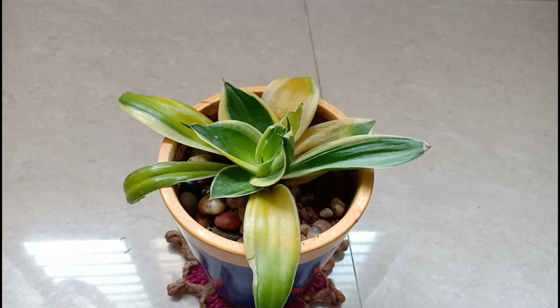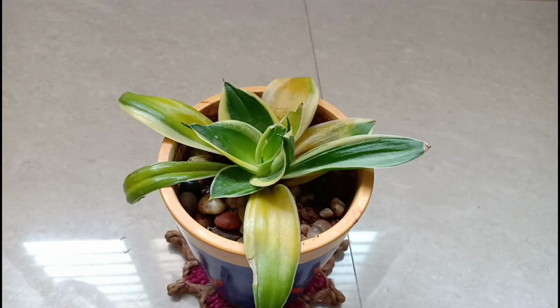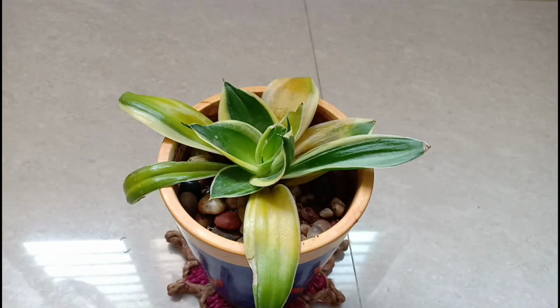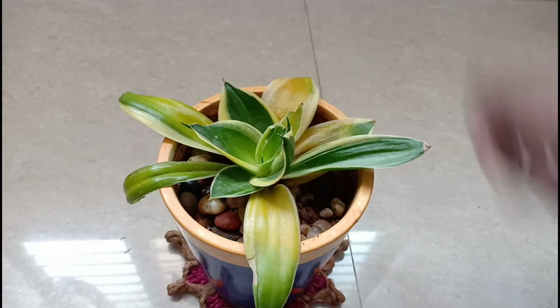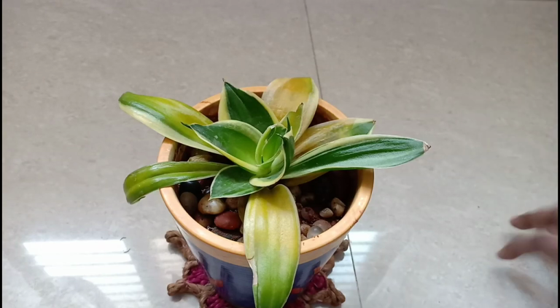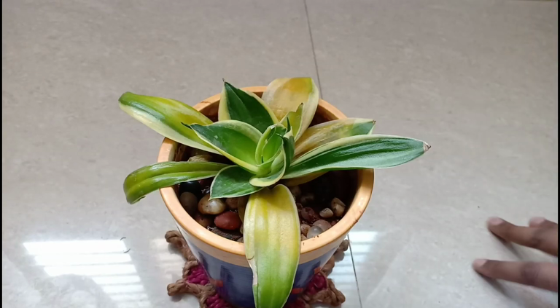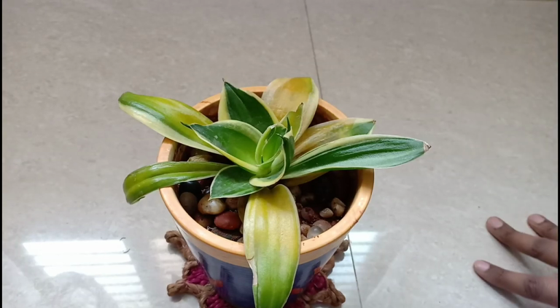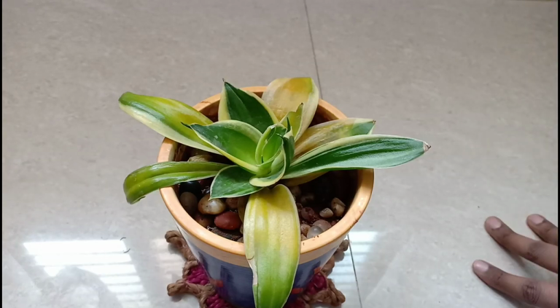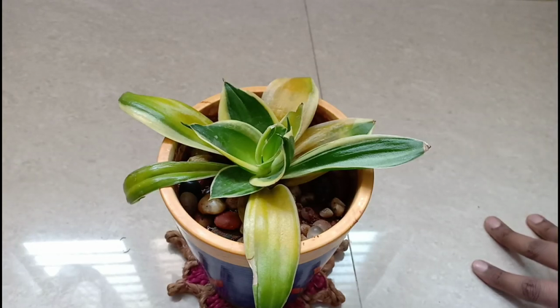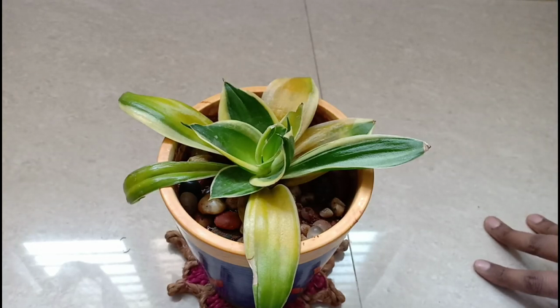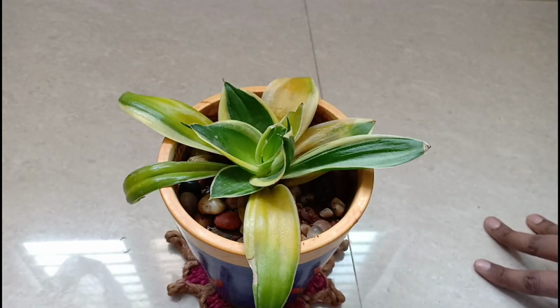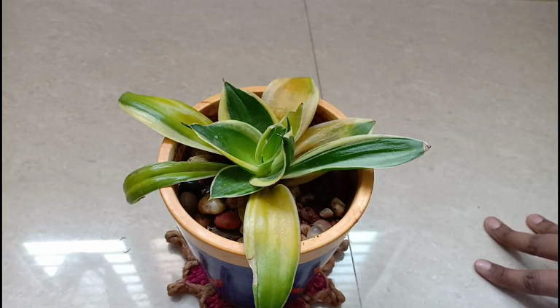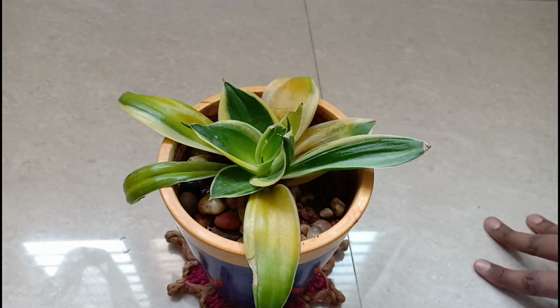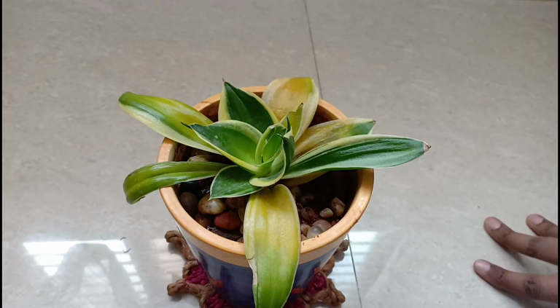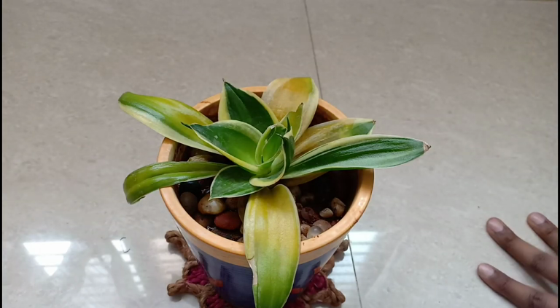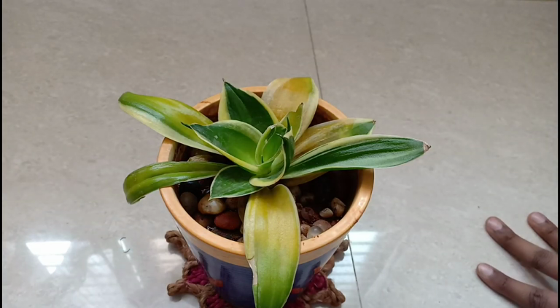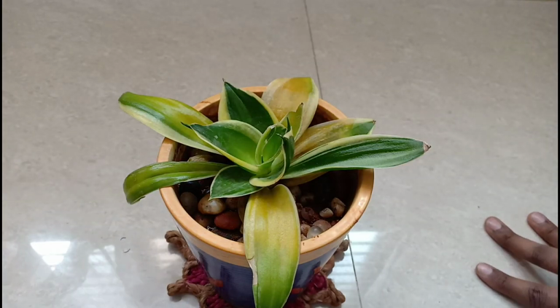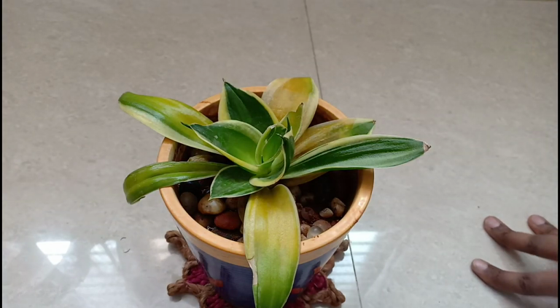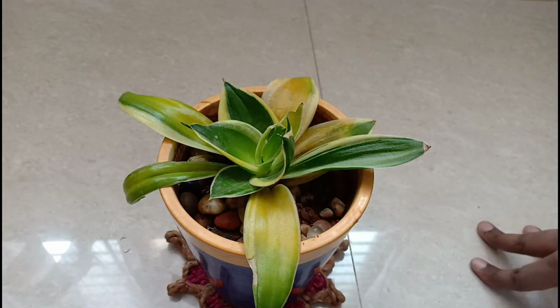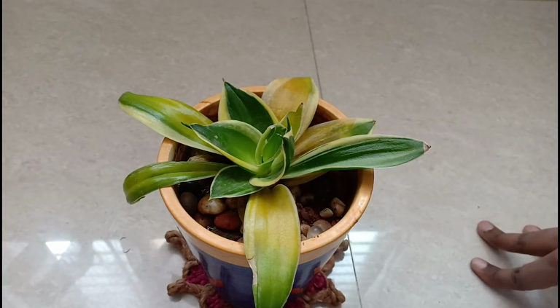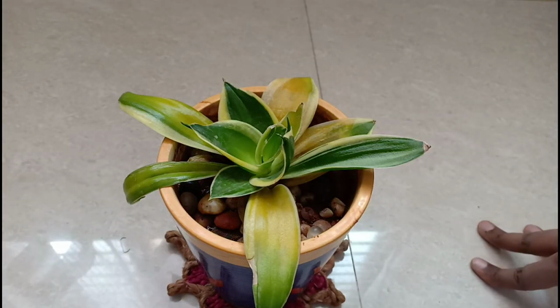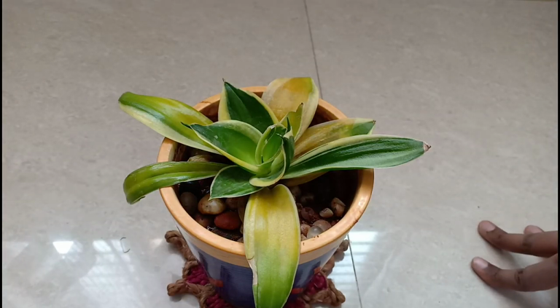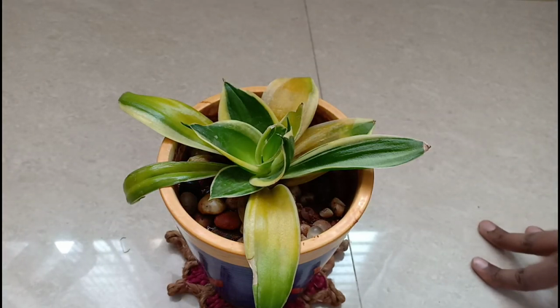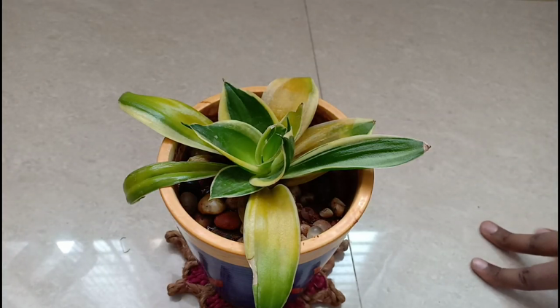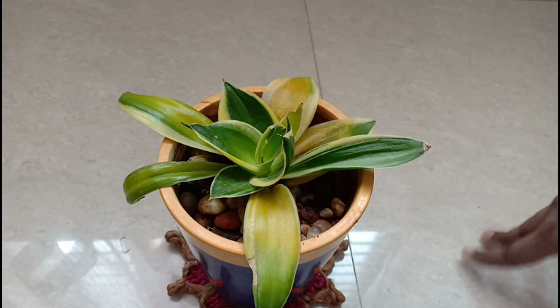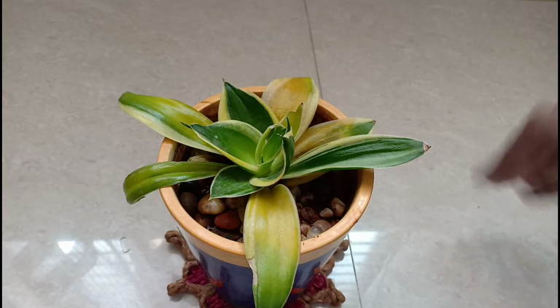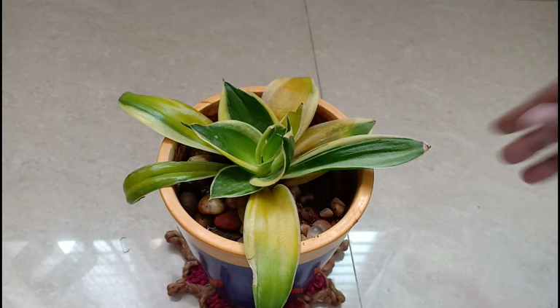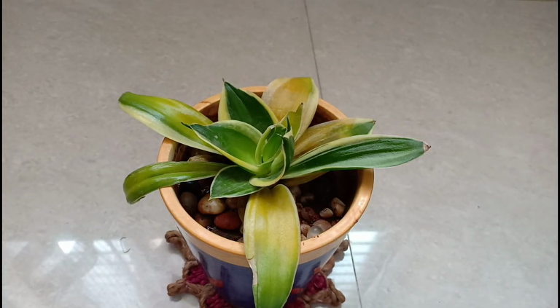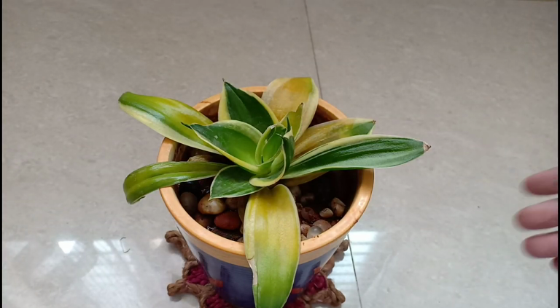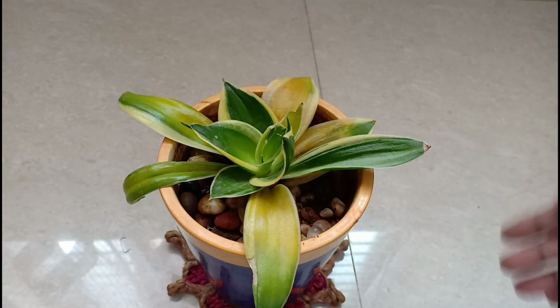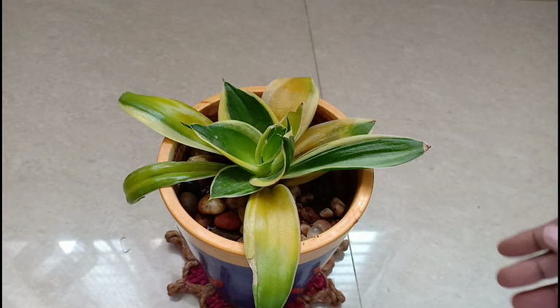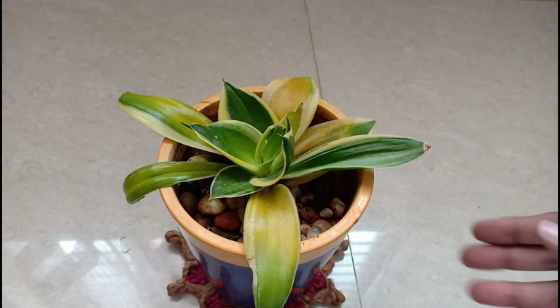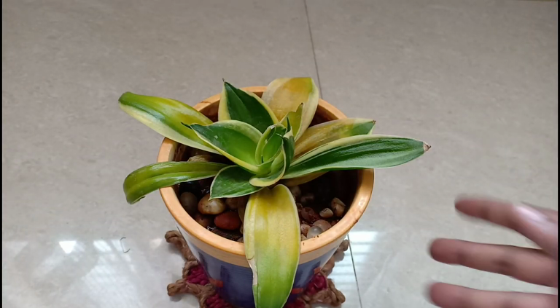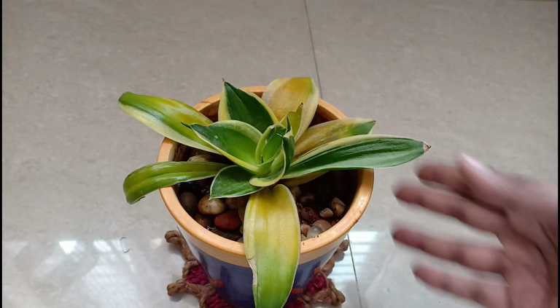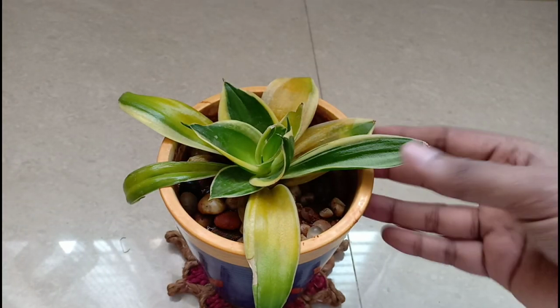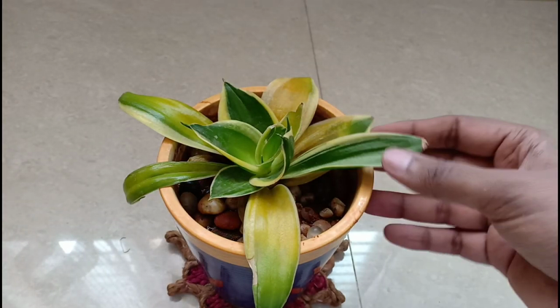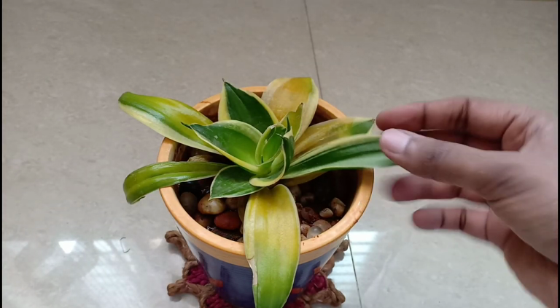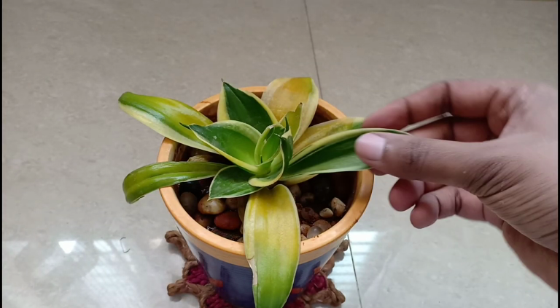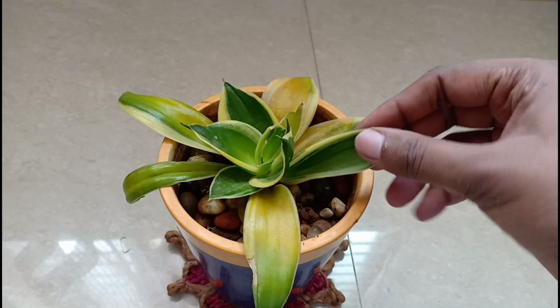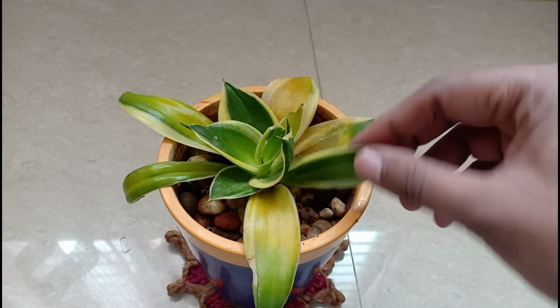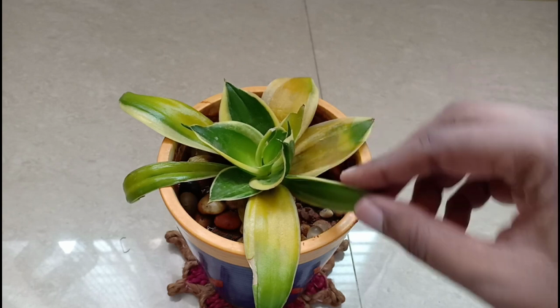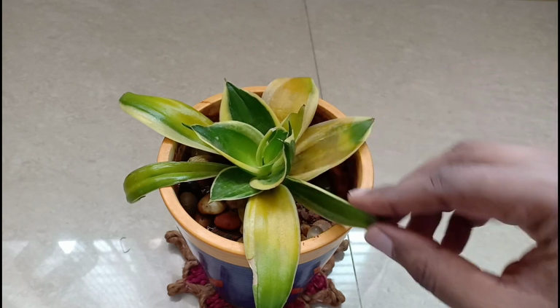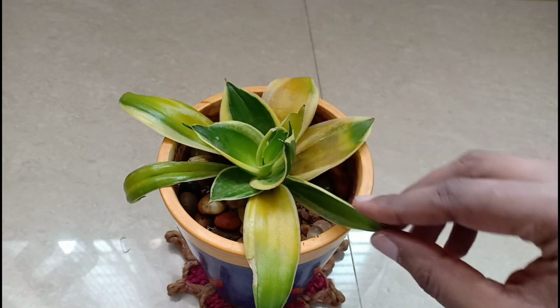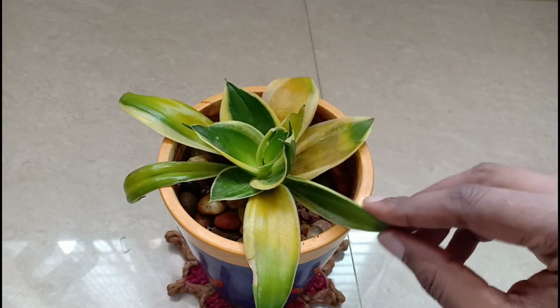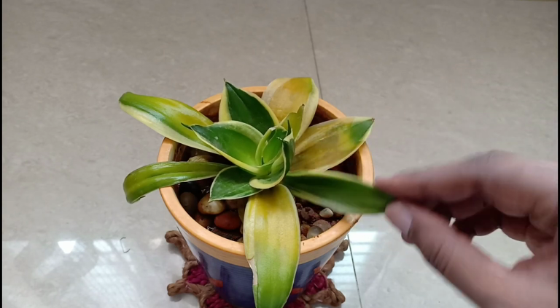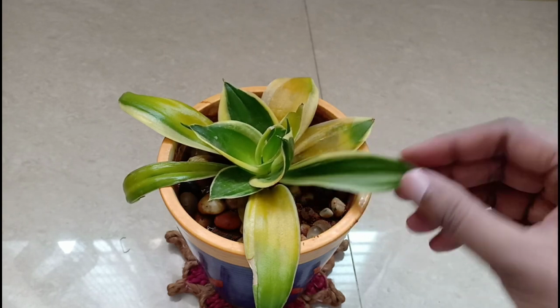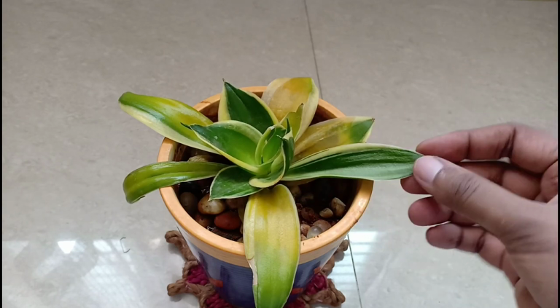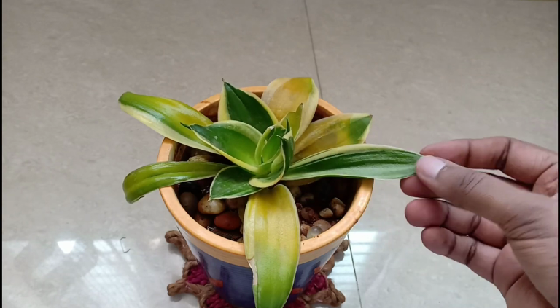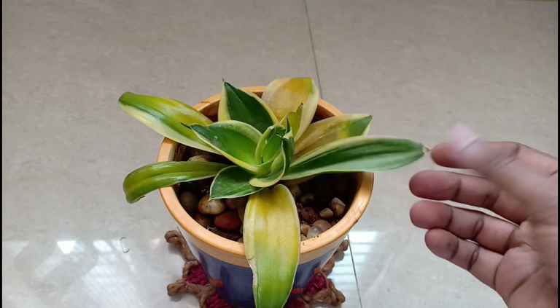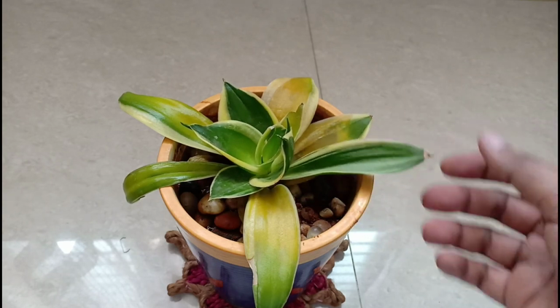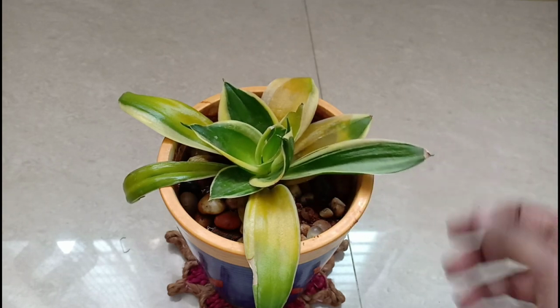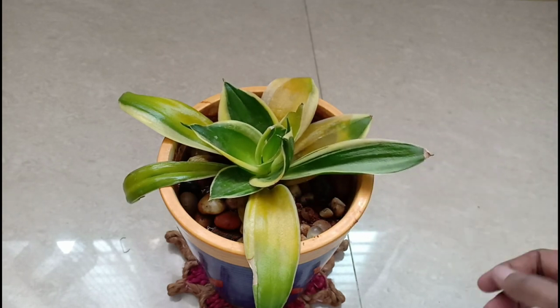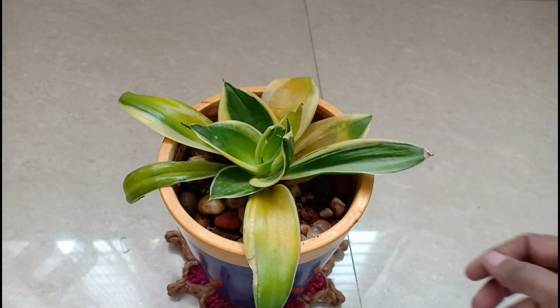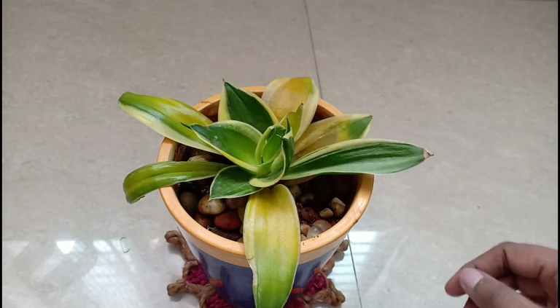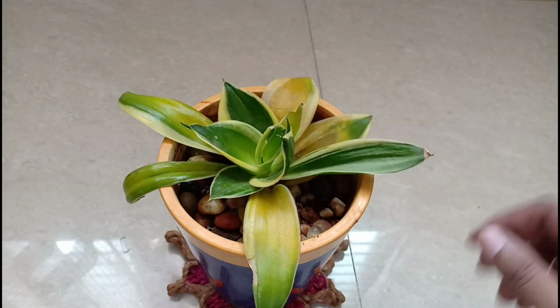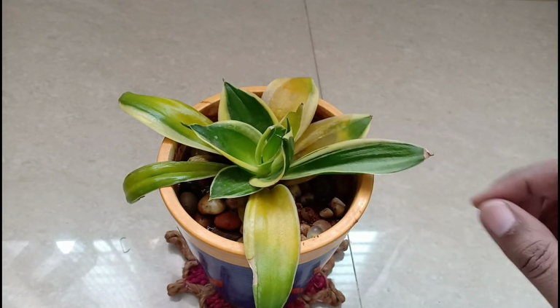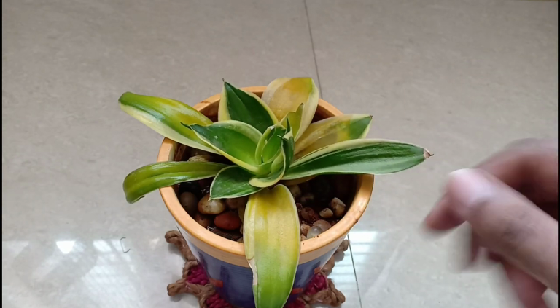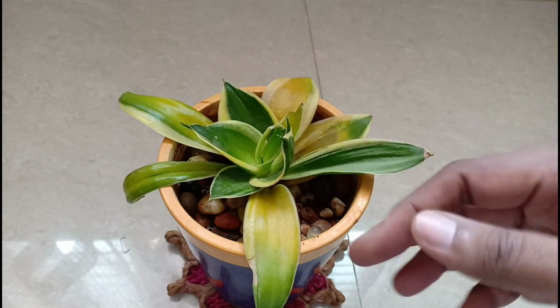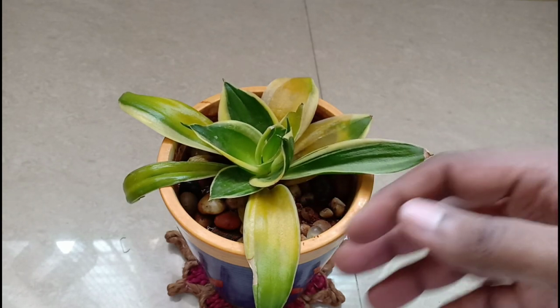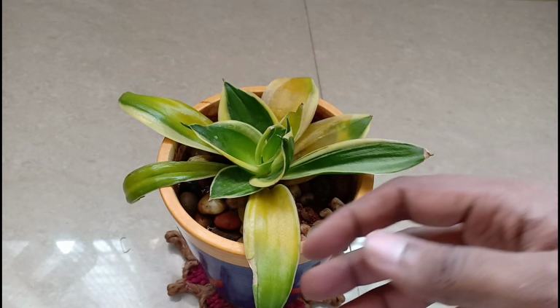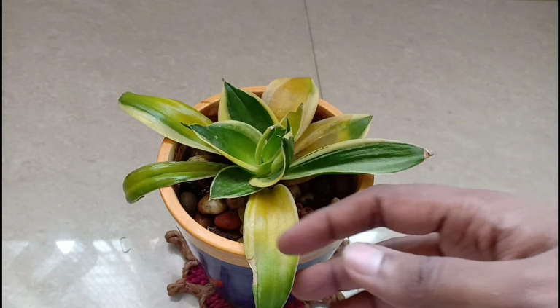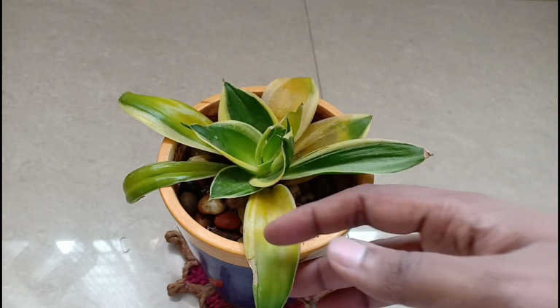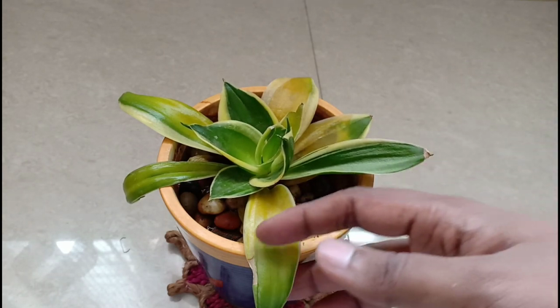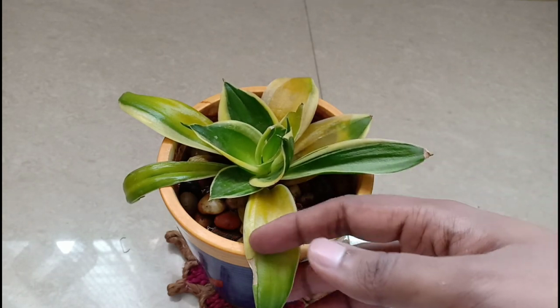Hello everyone, welcome to Urbanscape Bangalore. In this short episode we will be looking at saving this almost rotting Zanziveria Black Star.